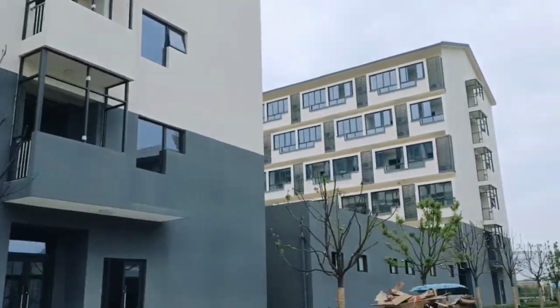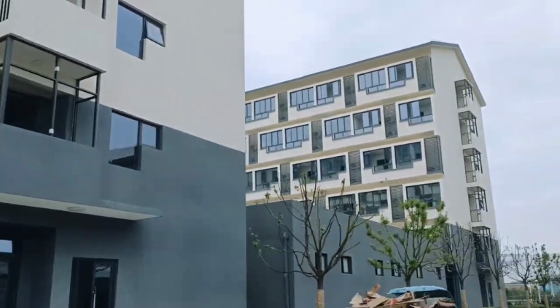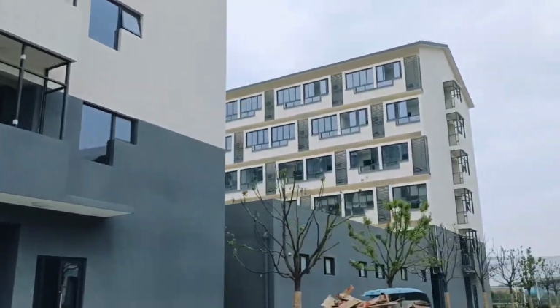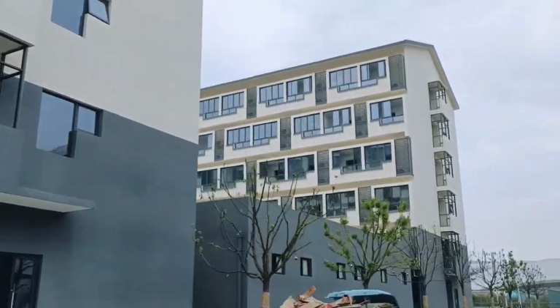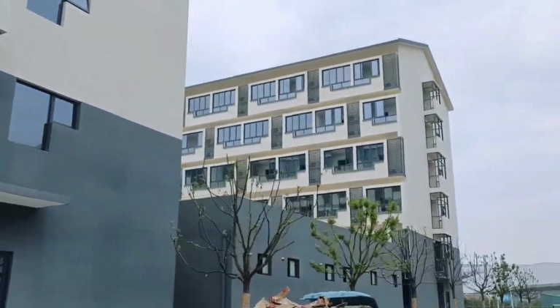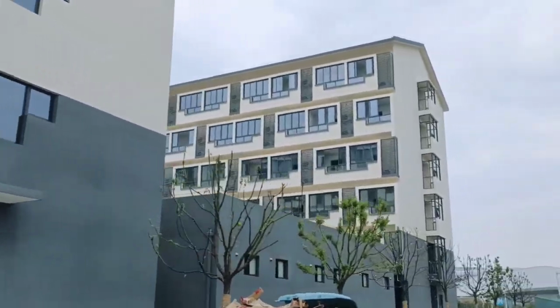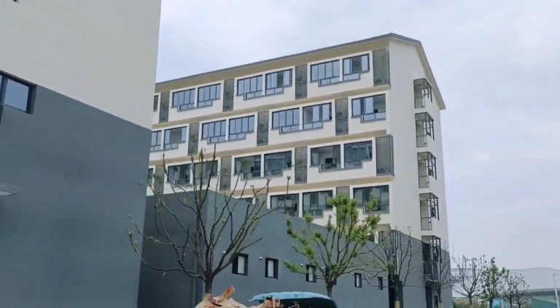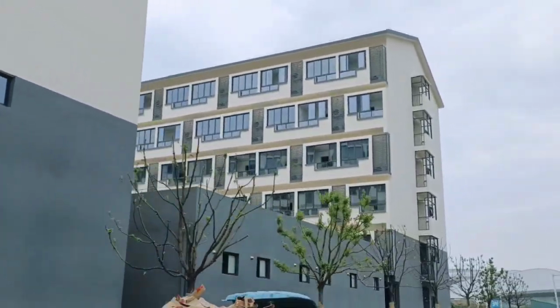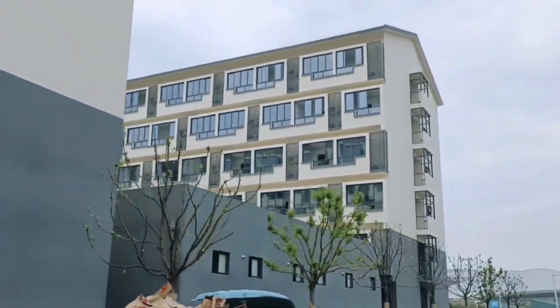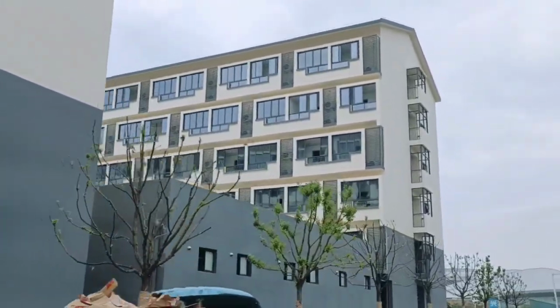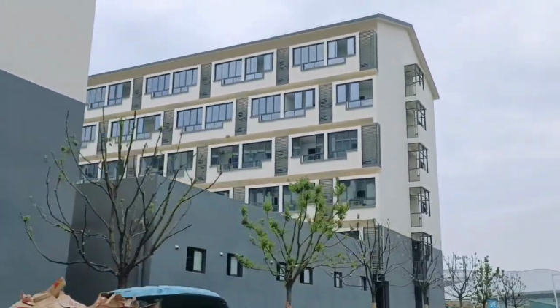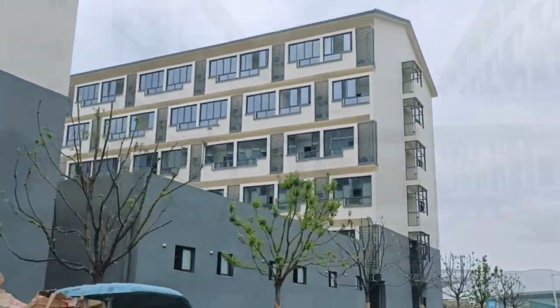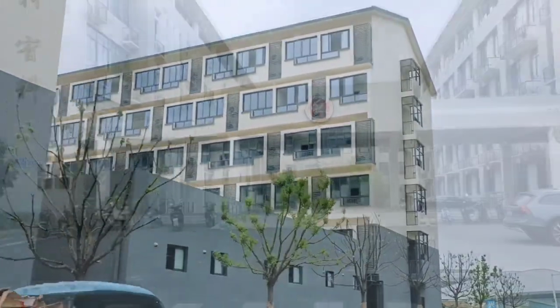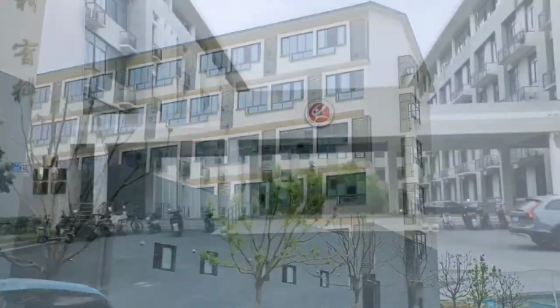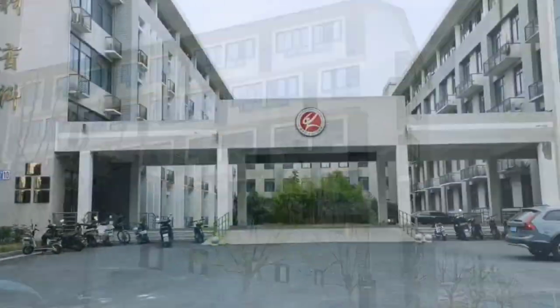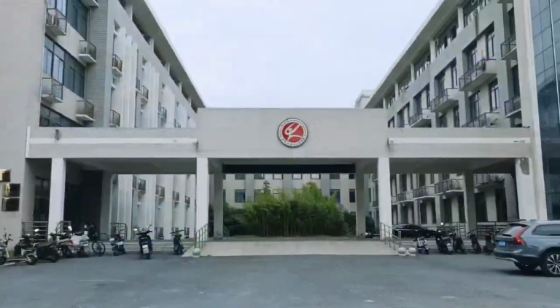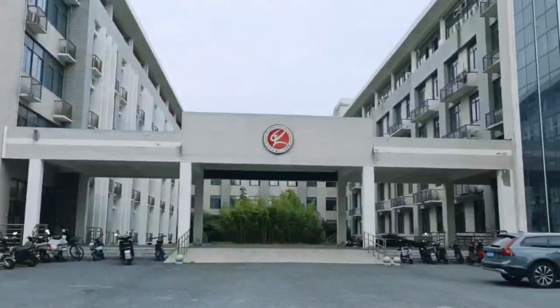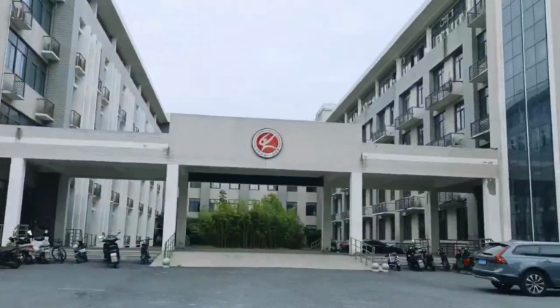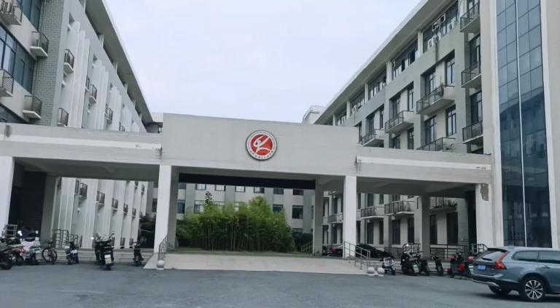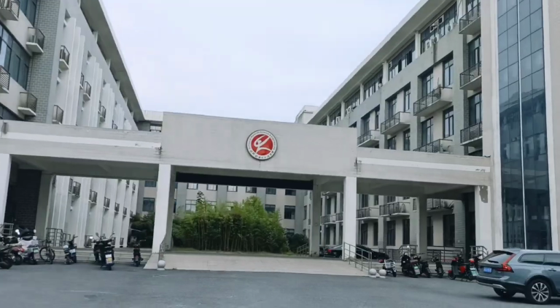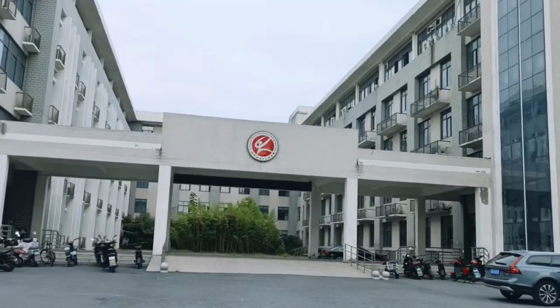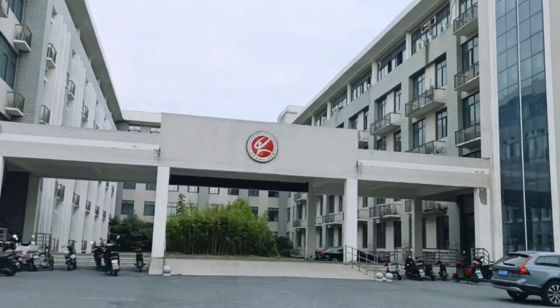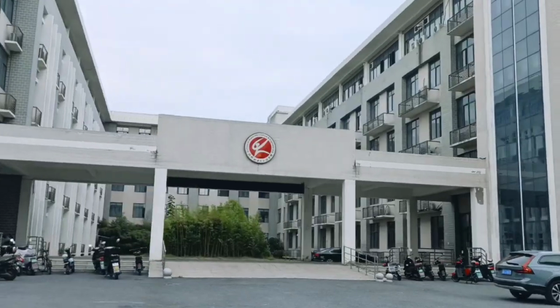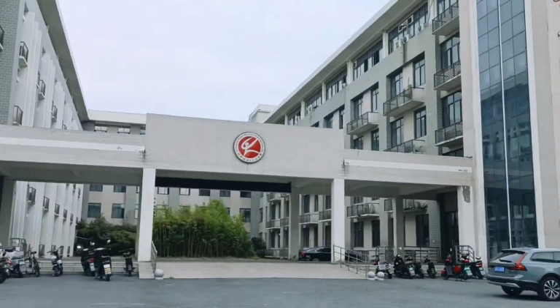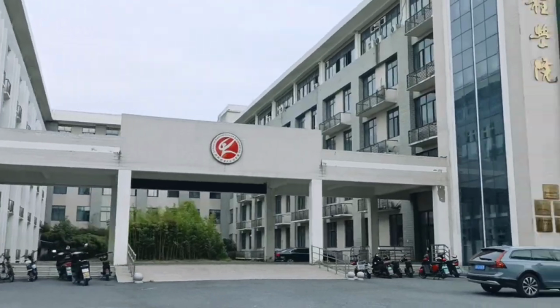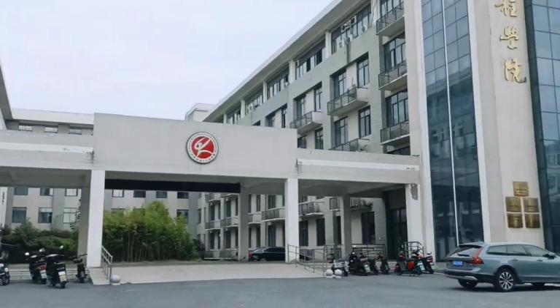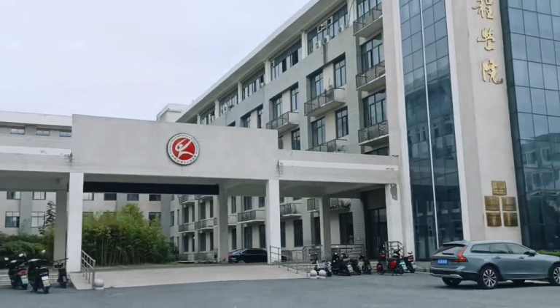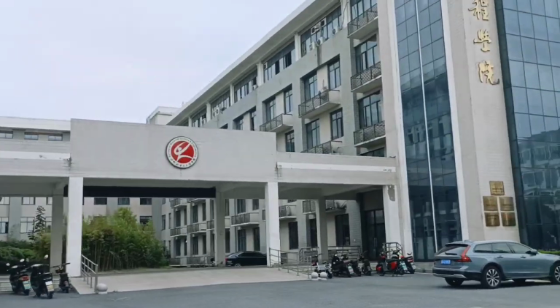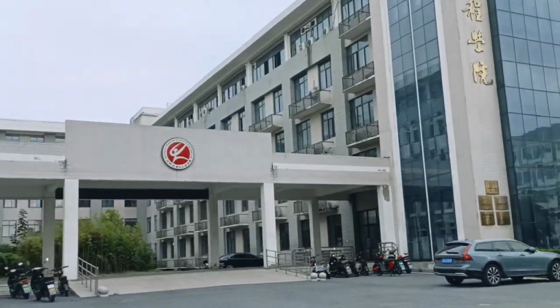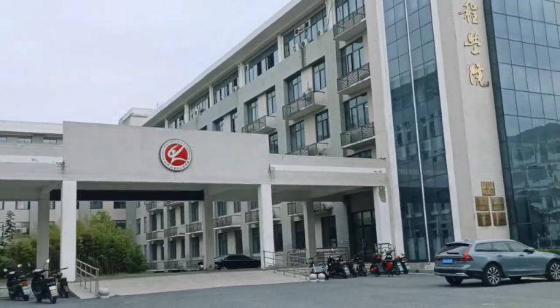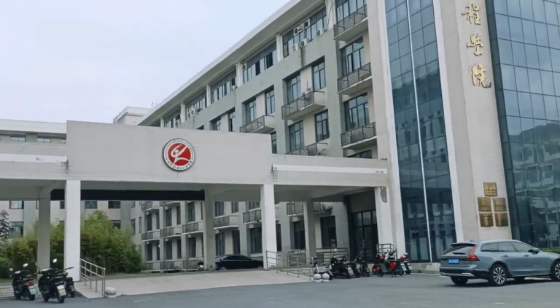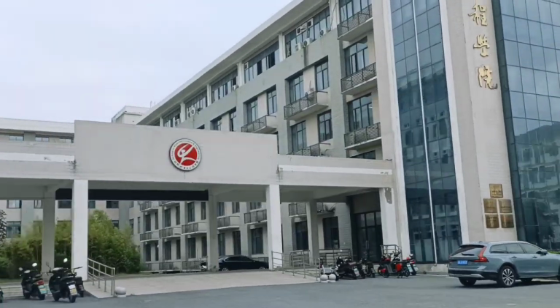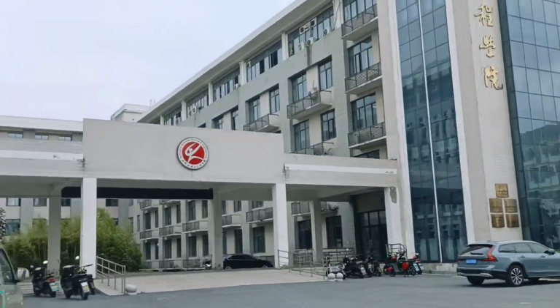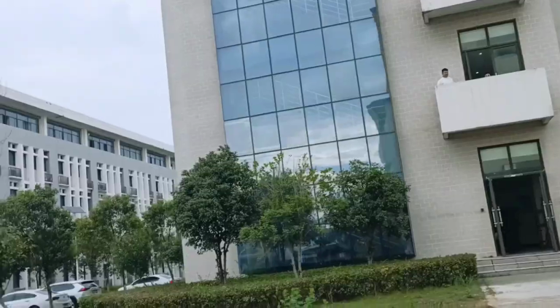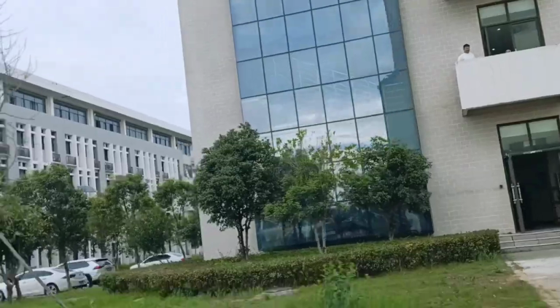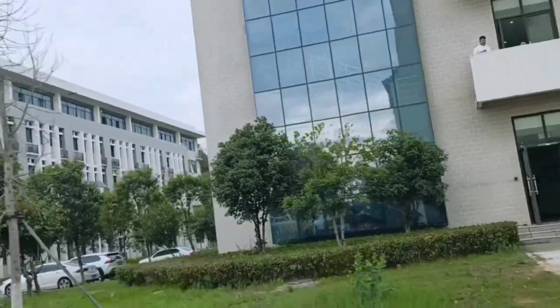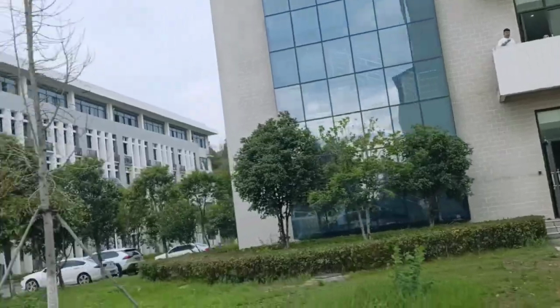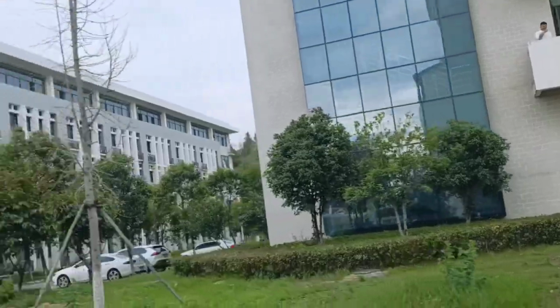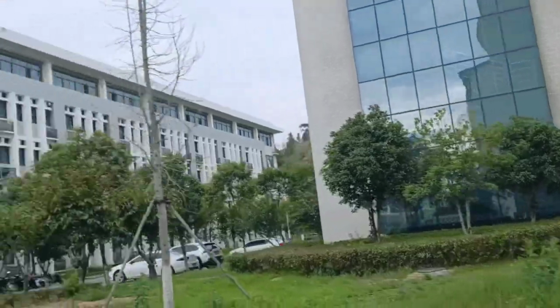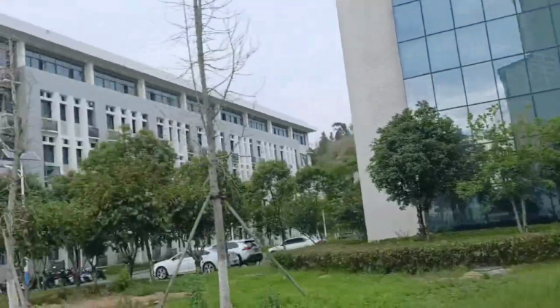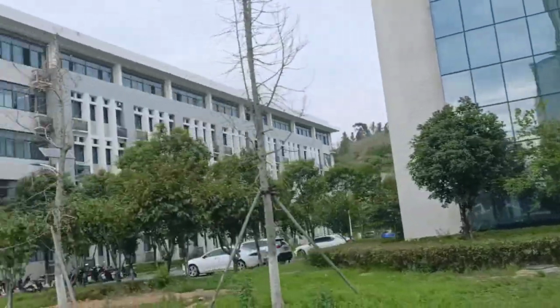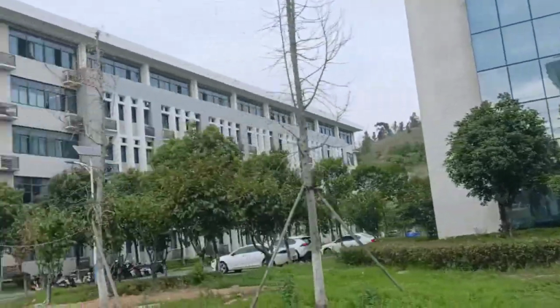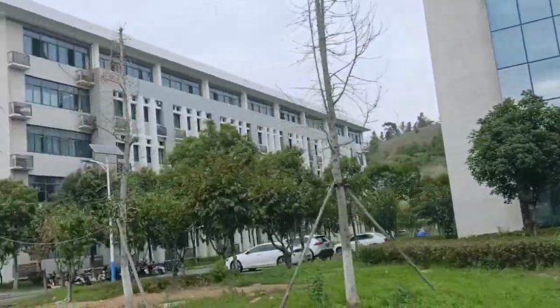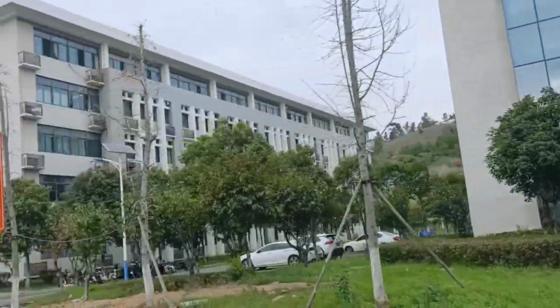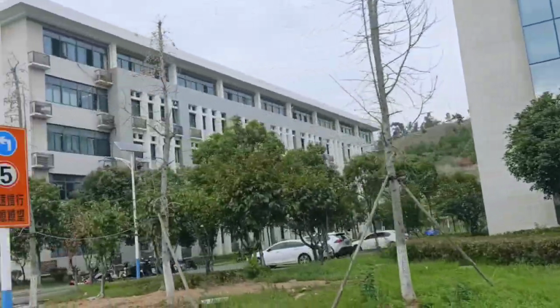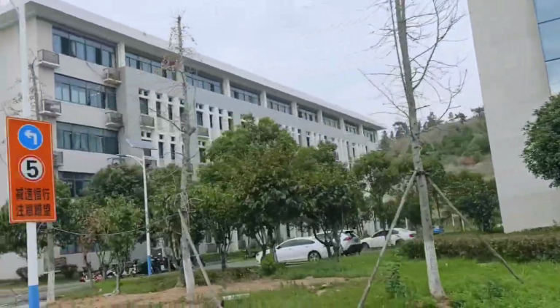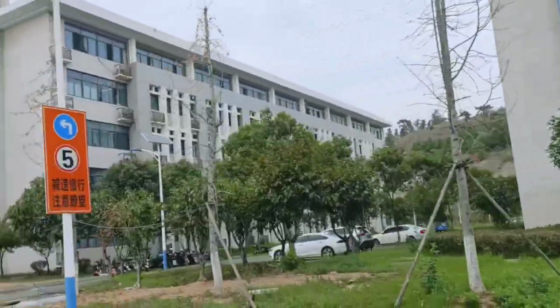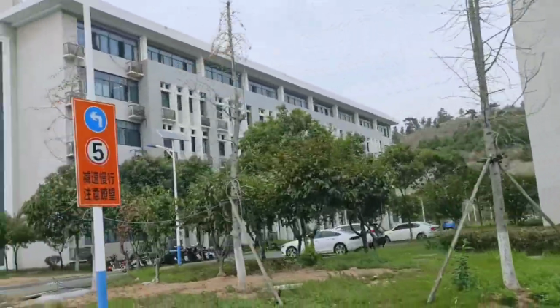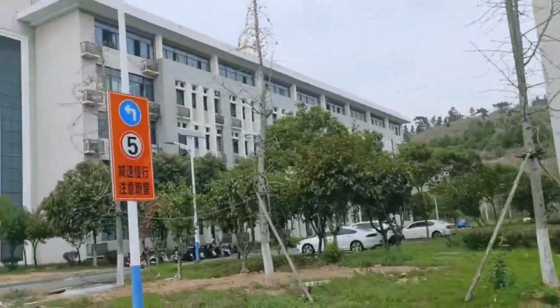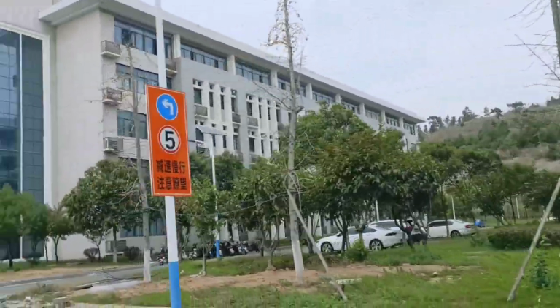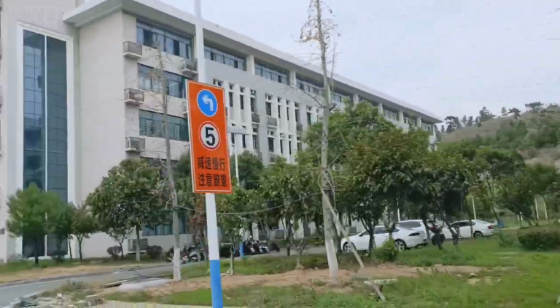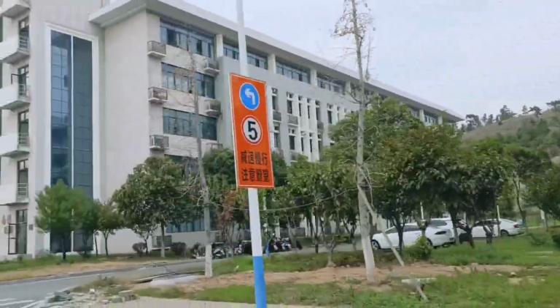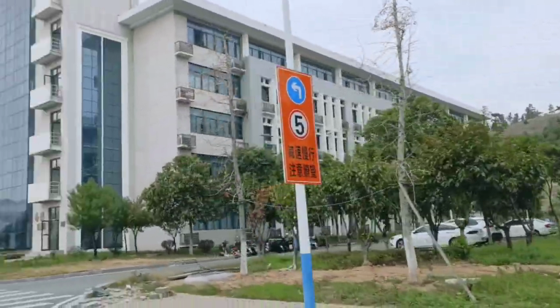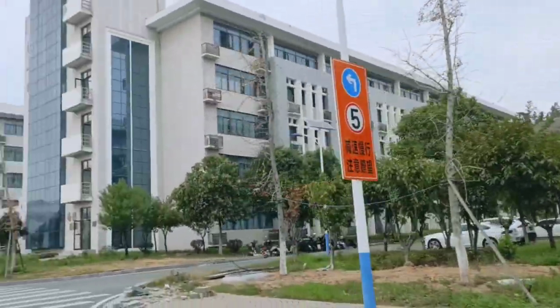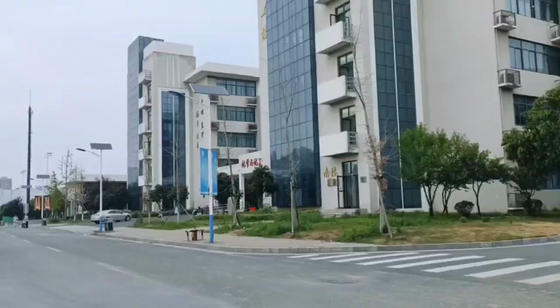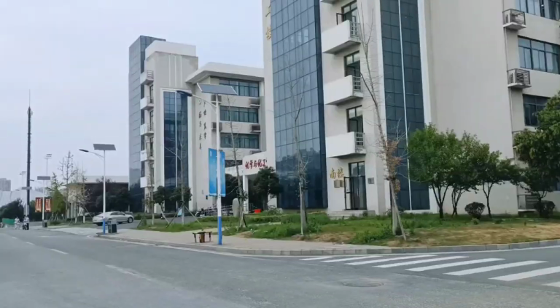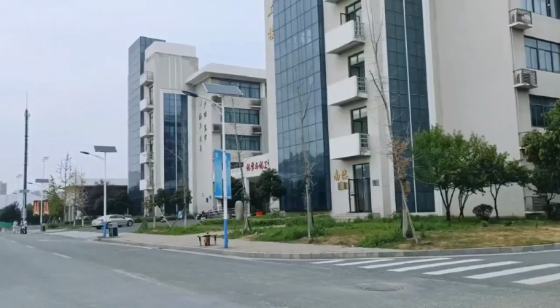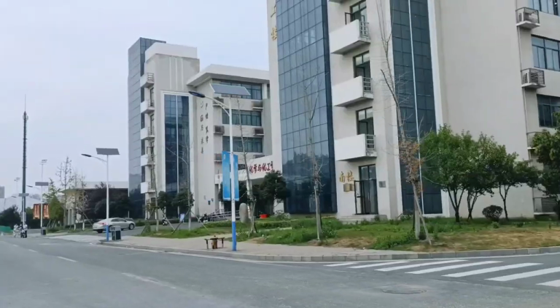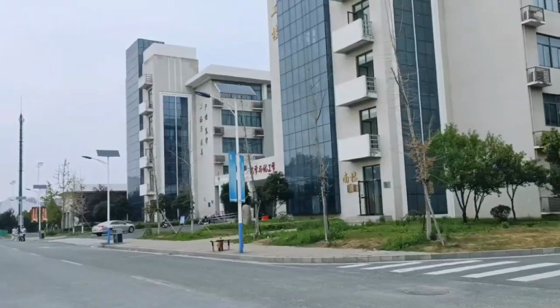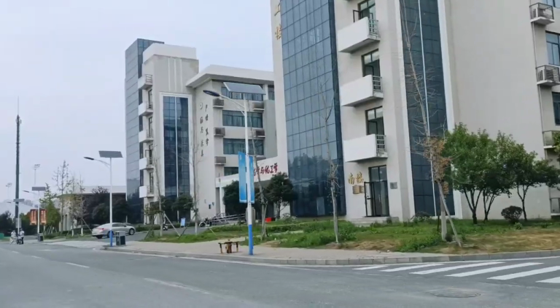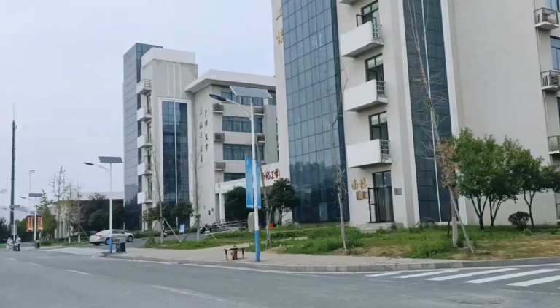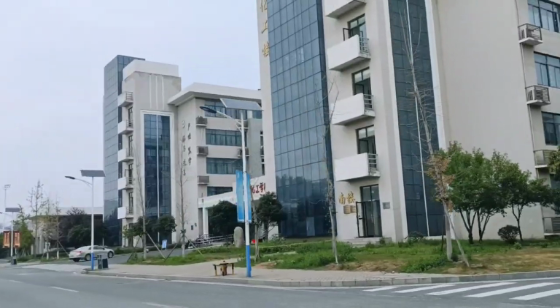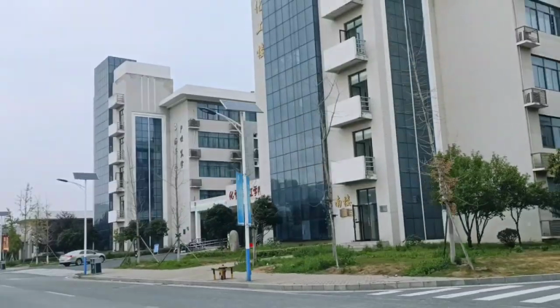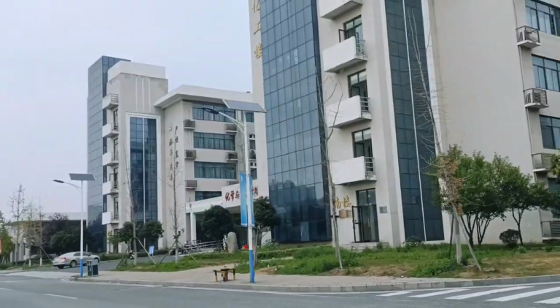I was doing pharmaceutical engineering, so we would come to these labs for our experiments.